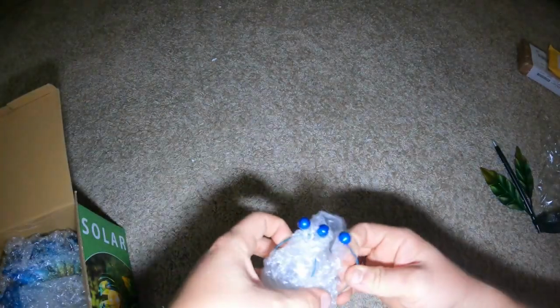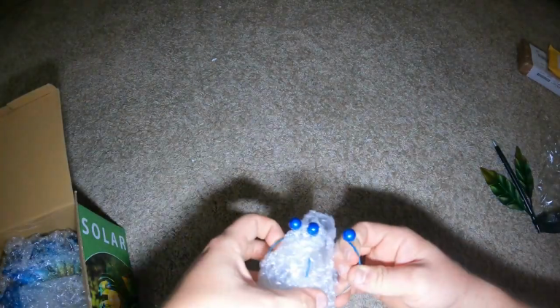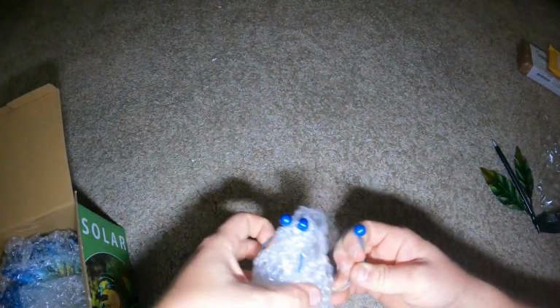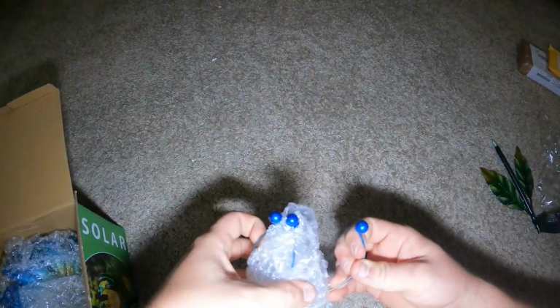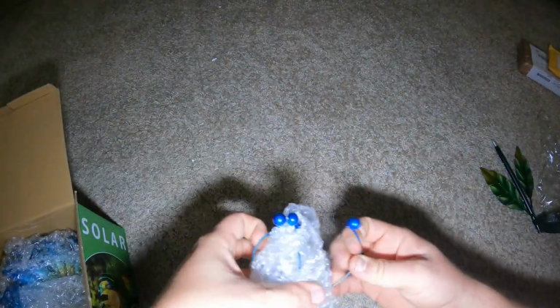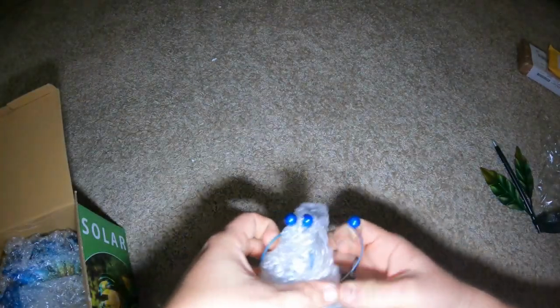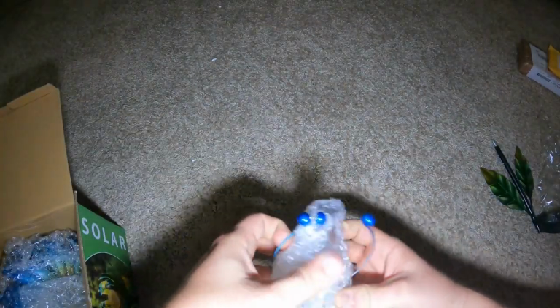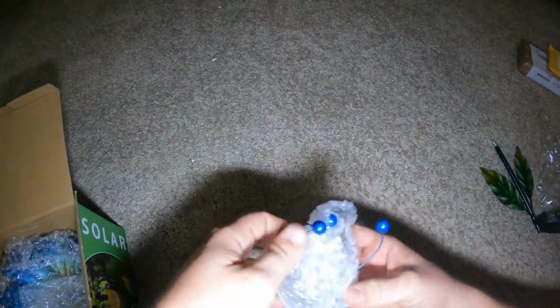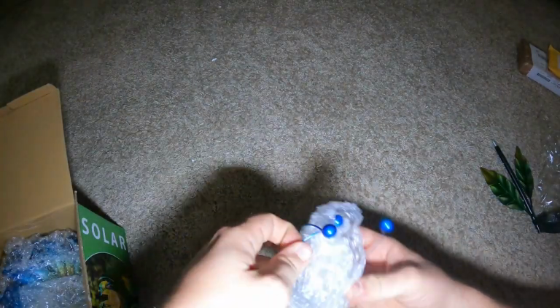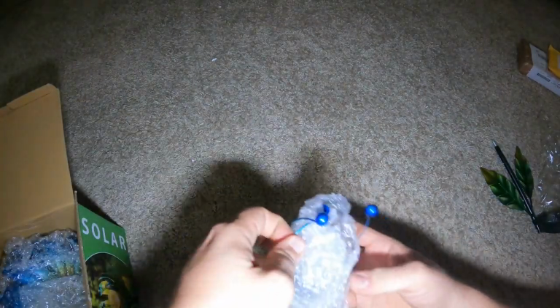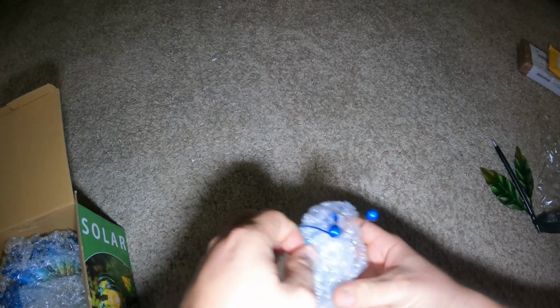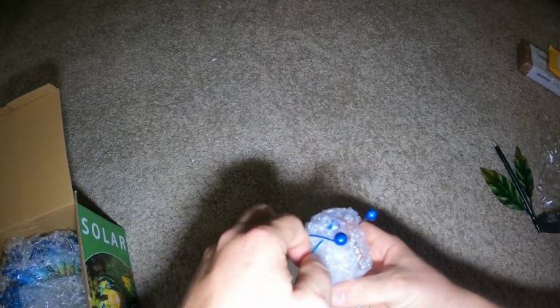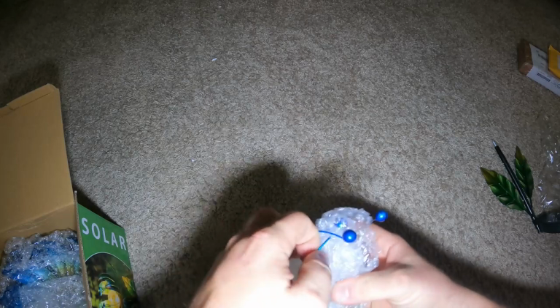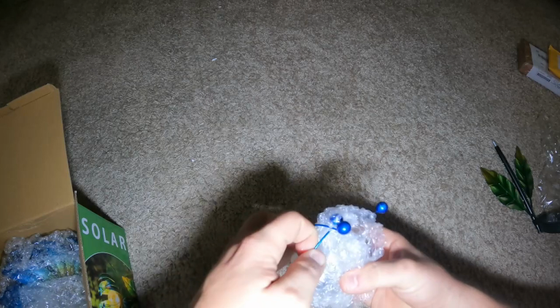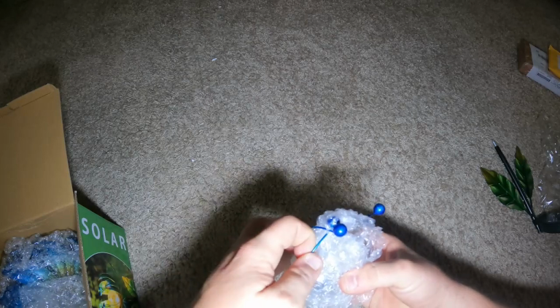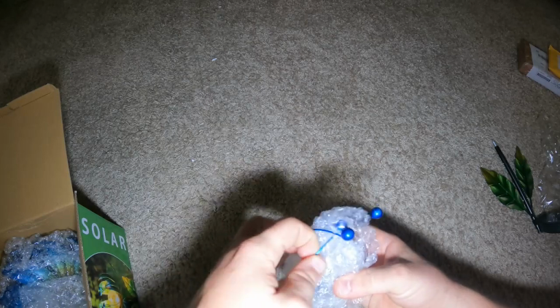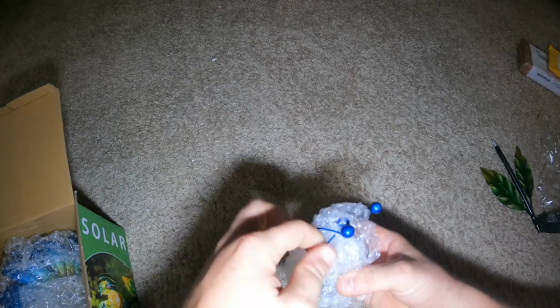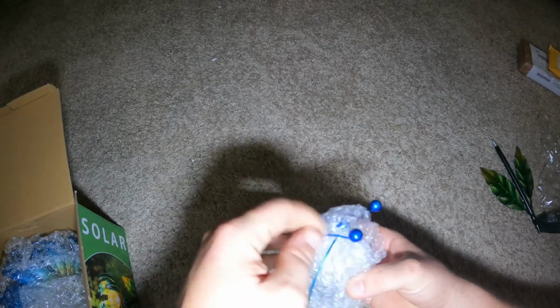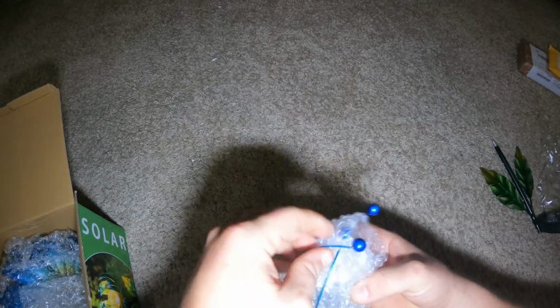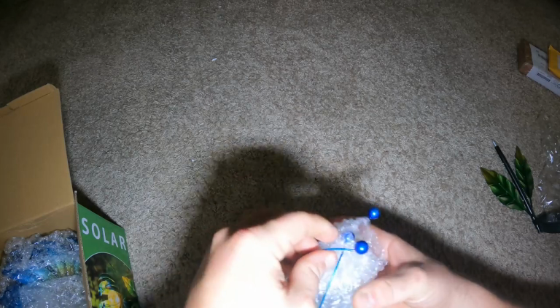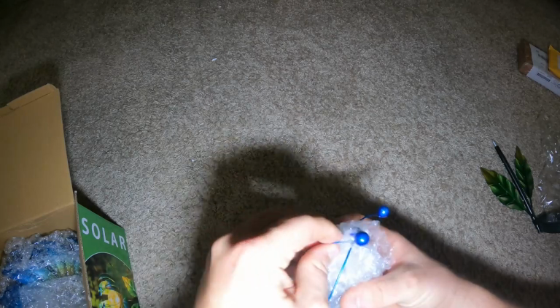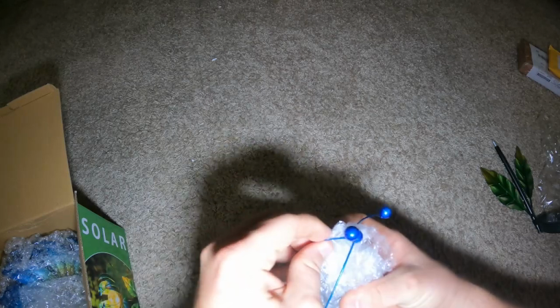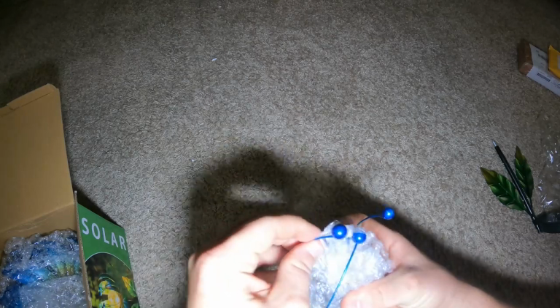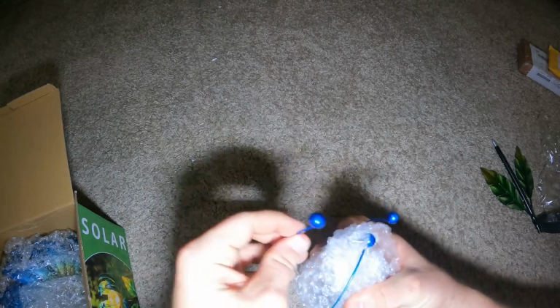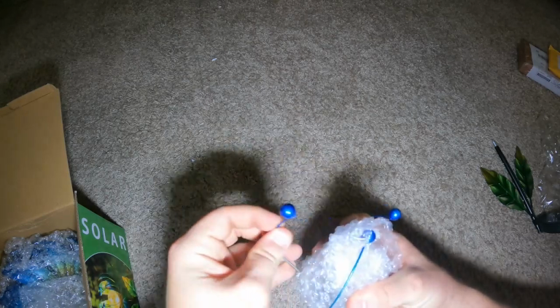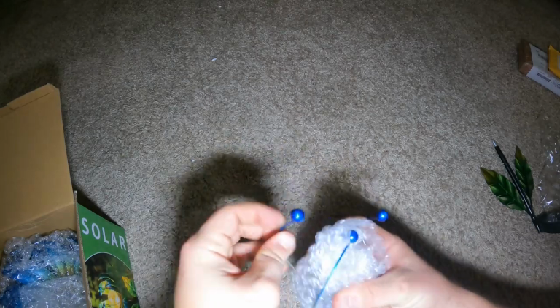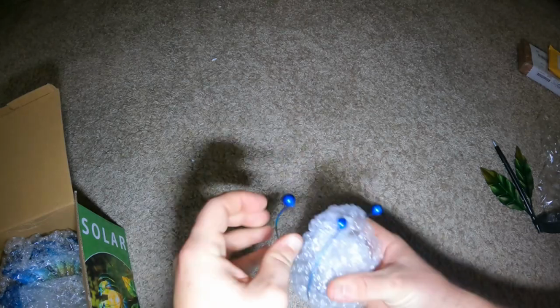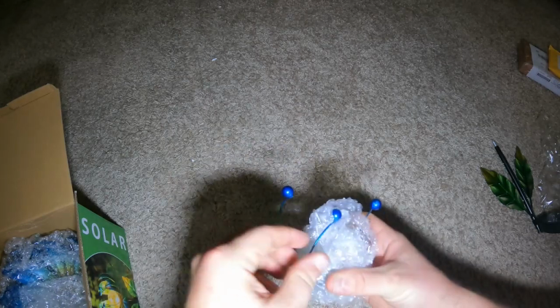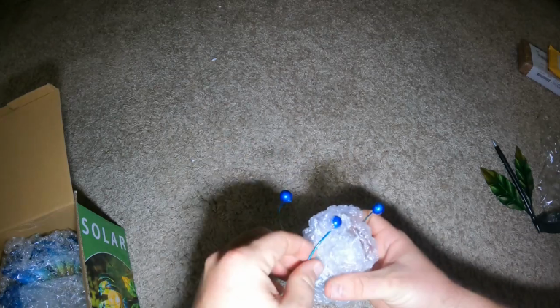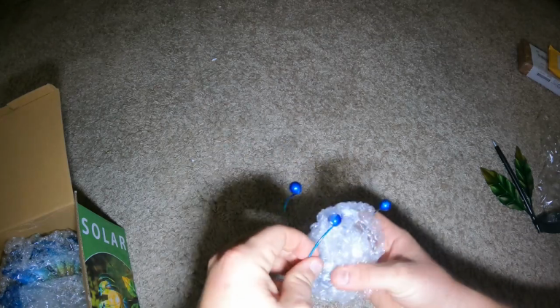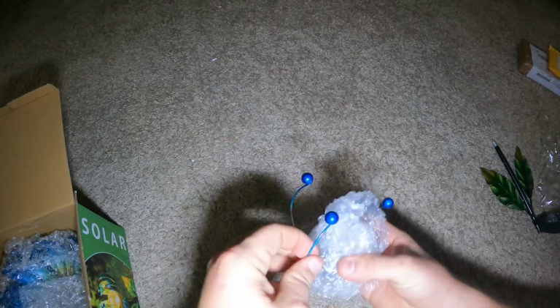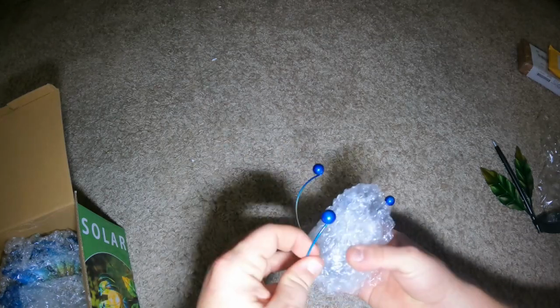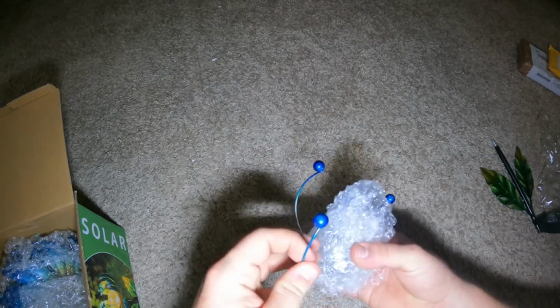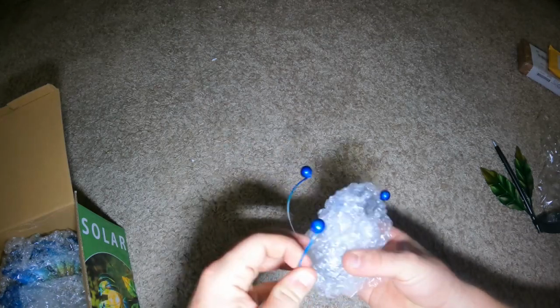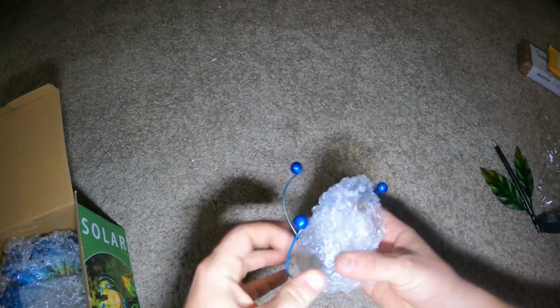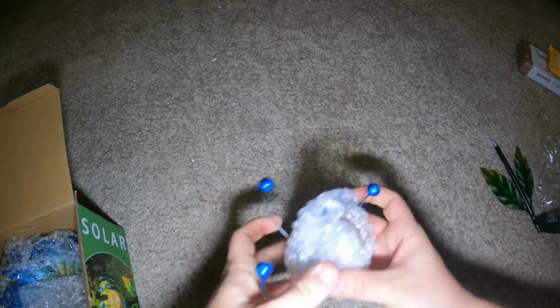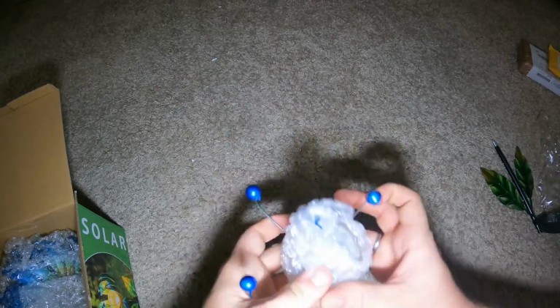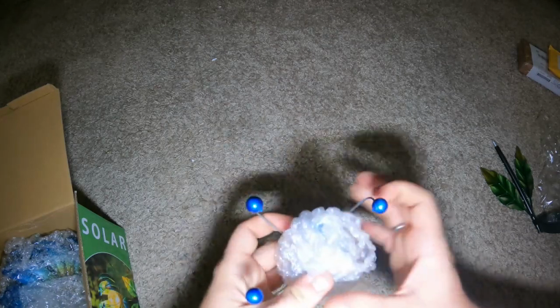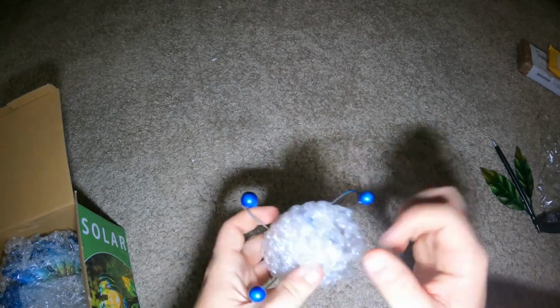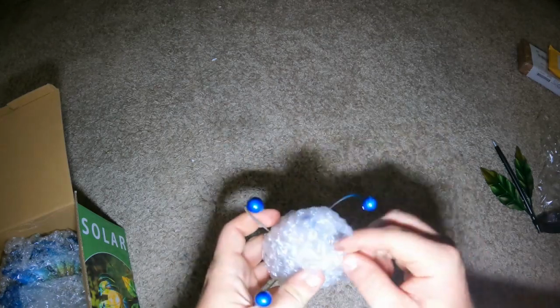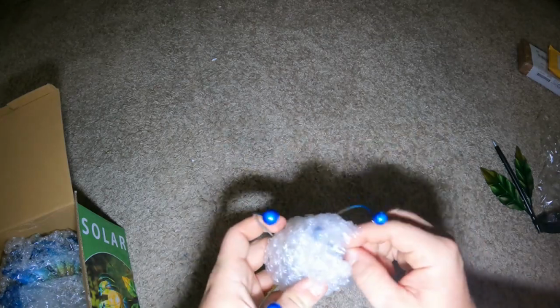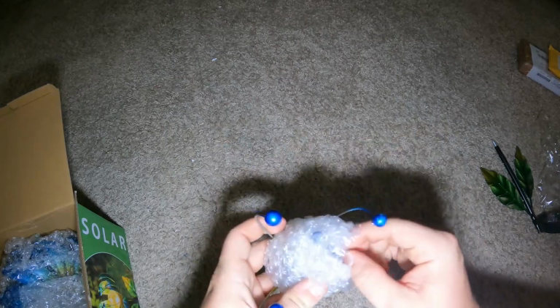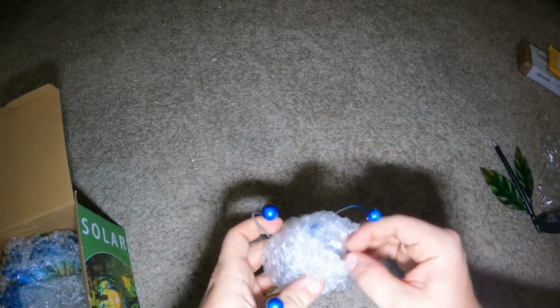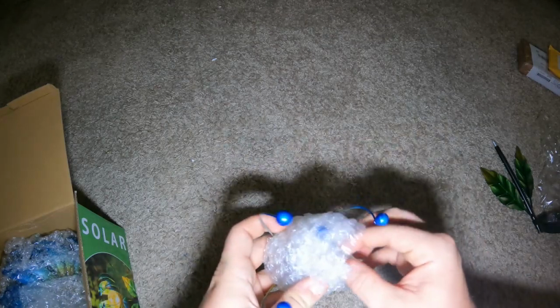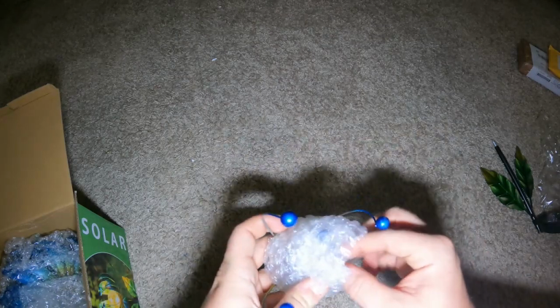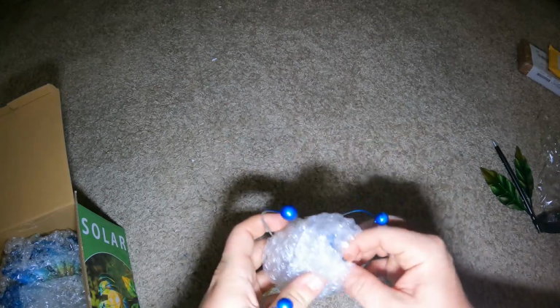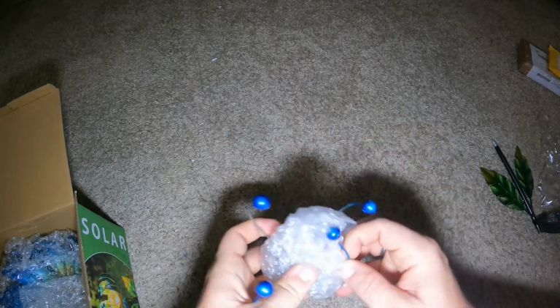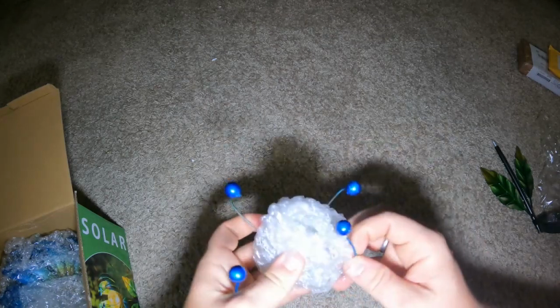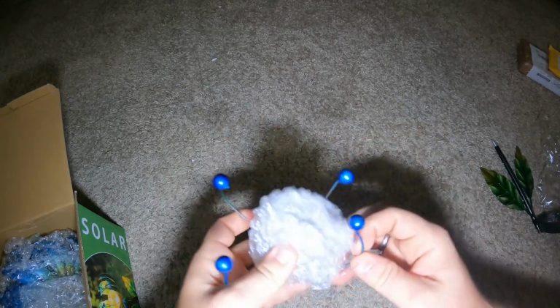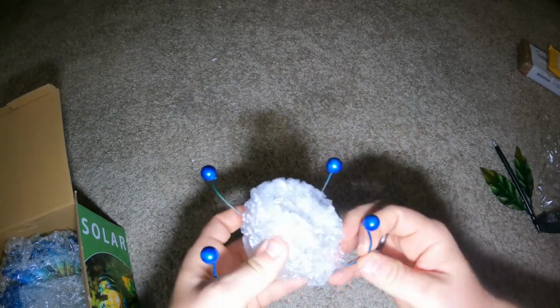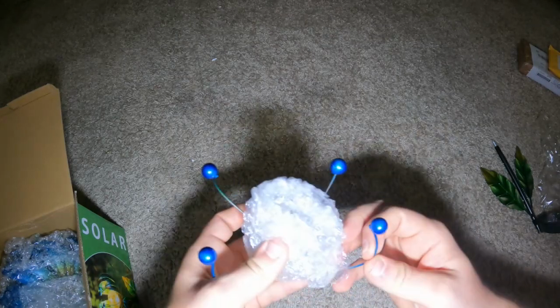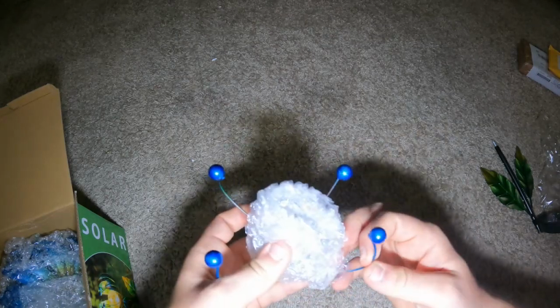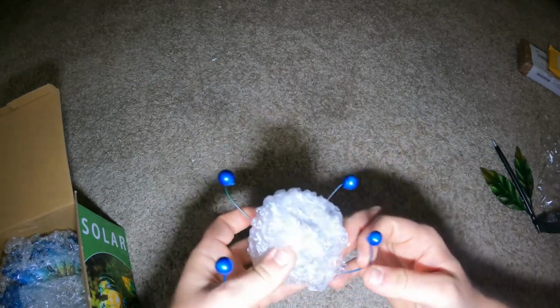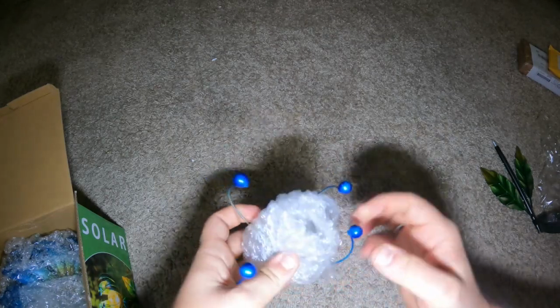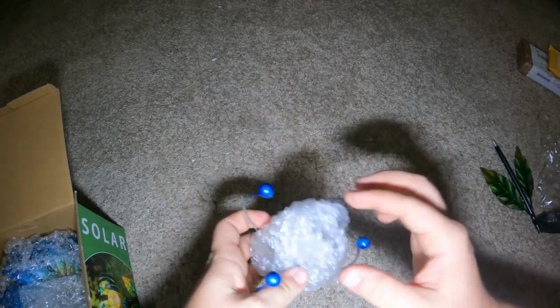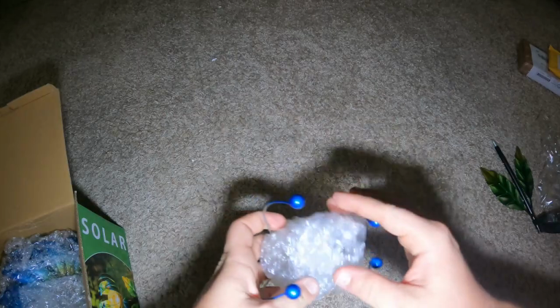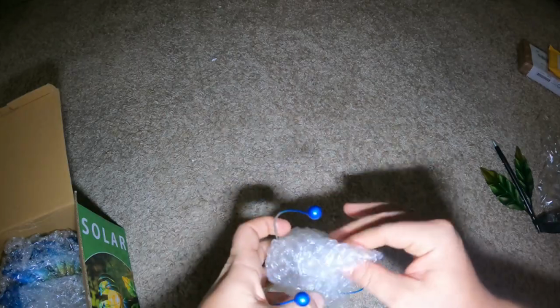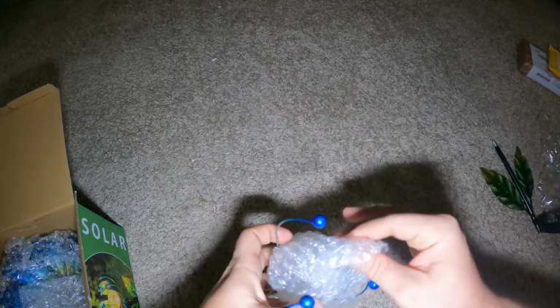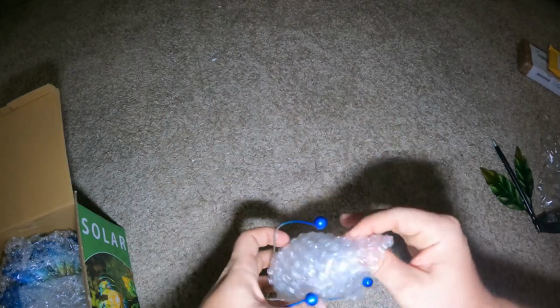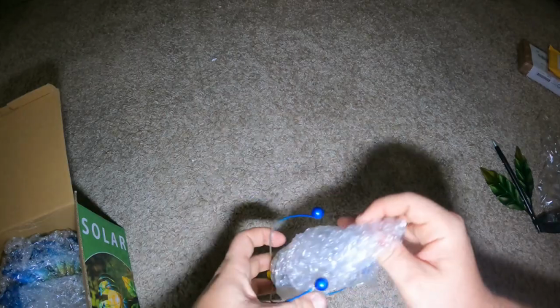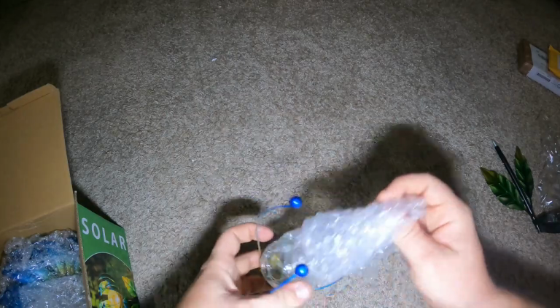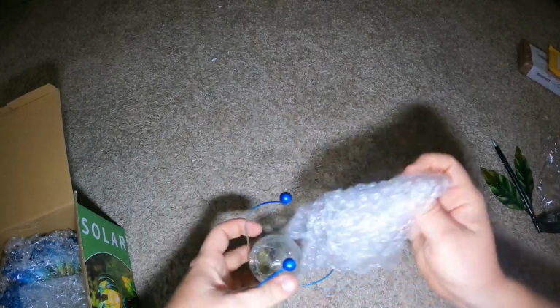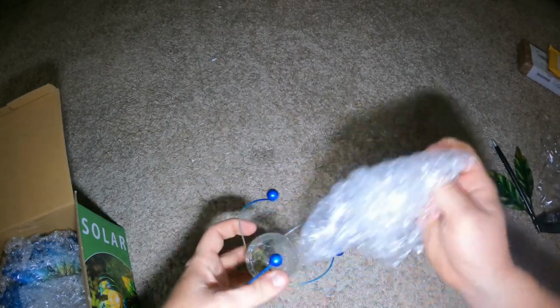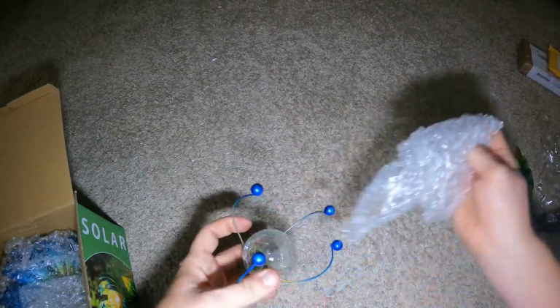This looks like the ball that goes in the center. They show you bending this however you want.